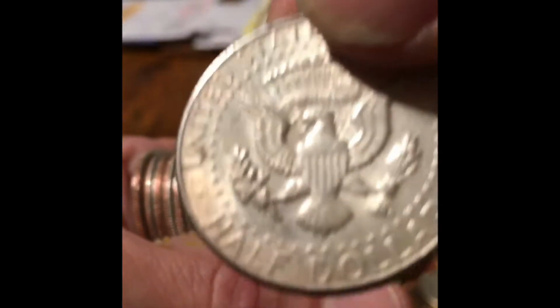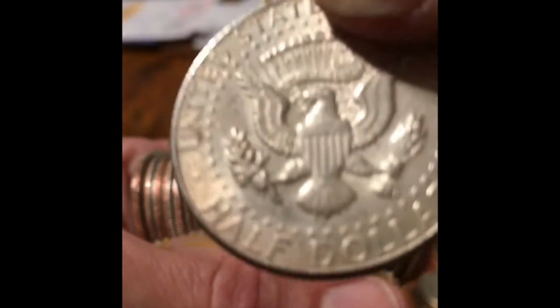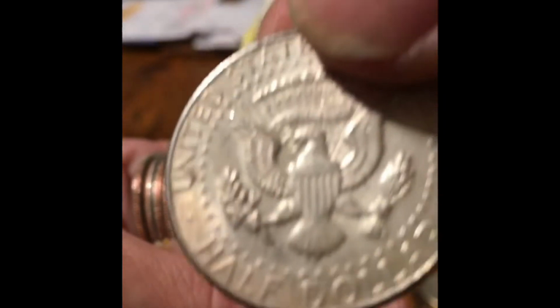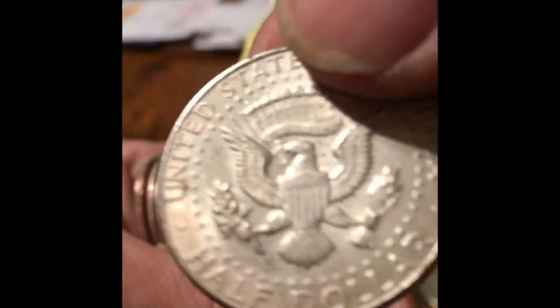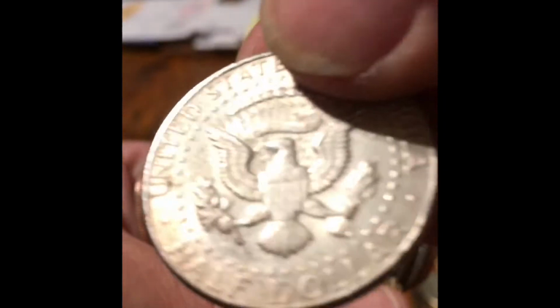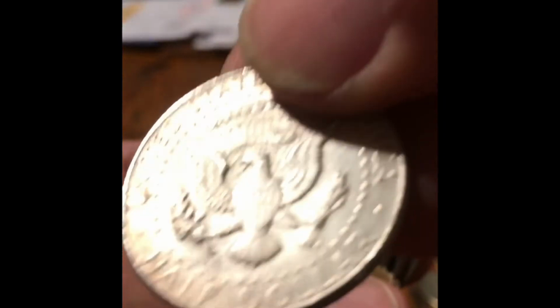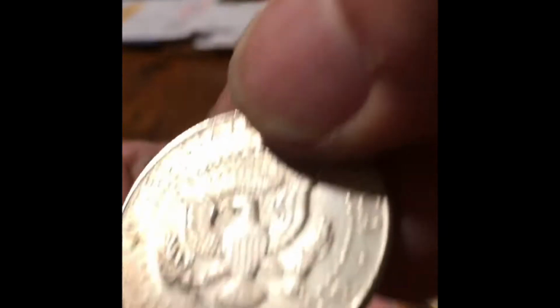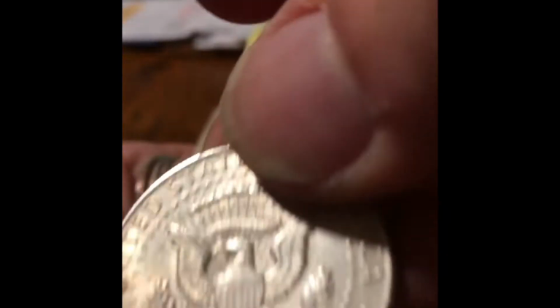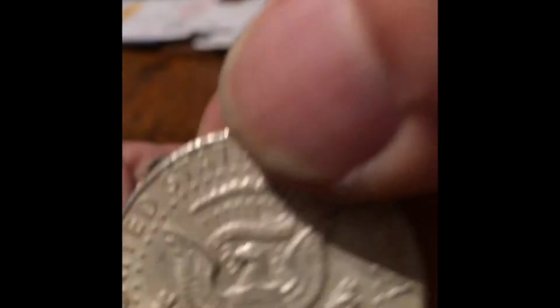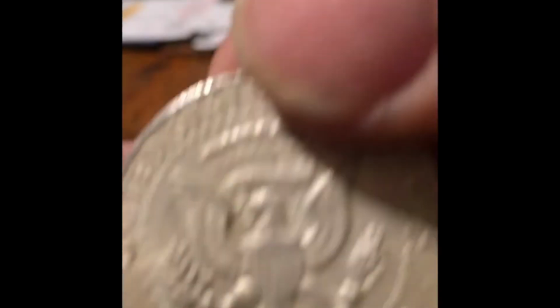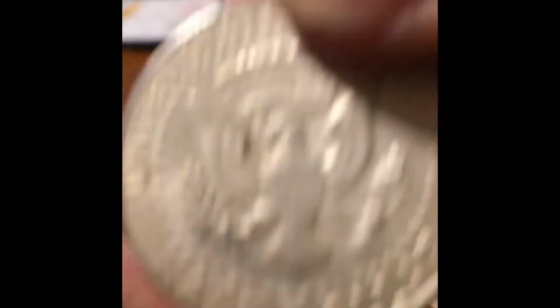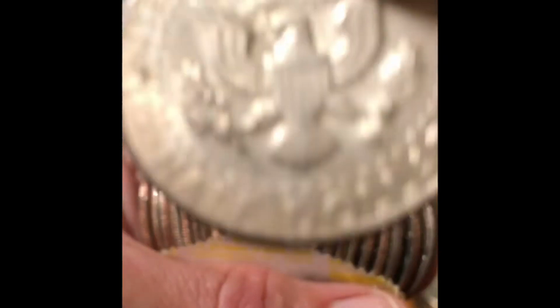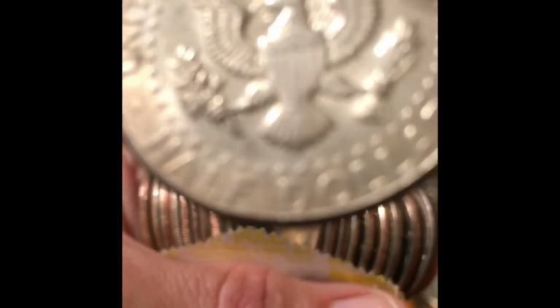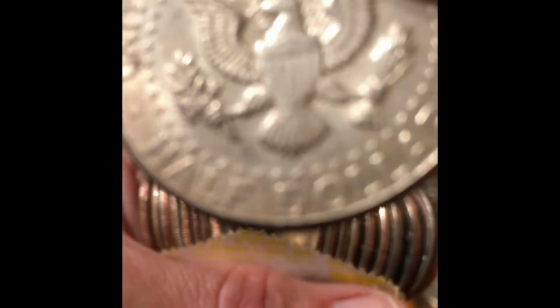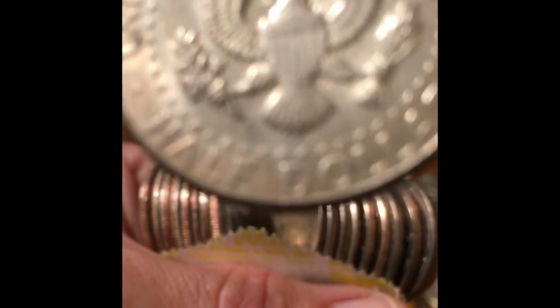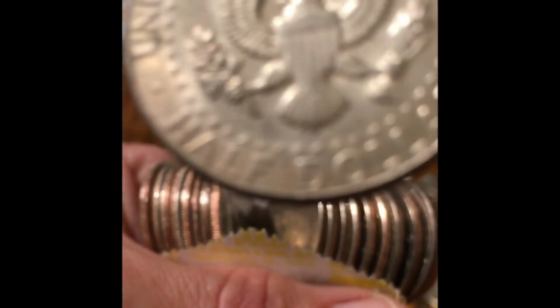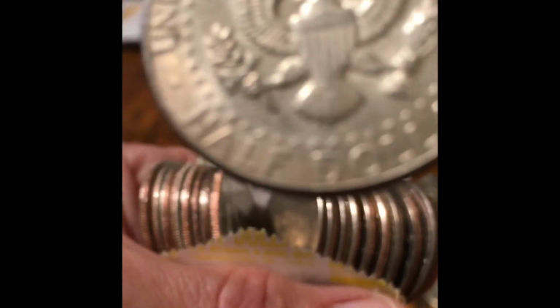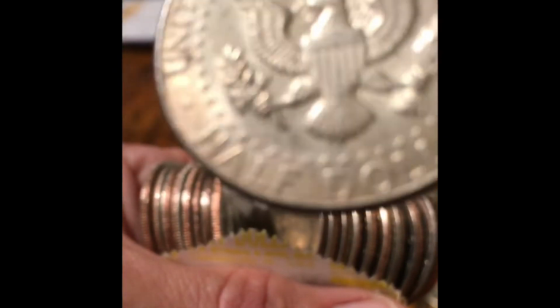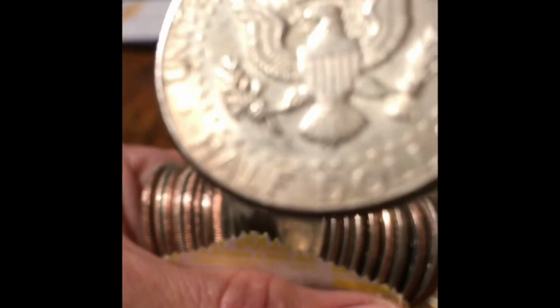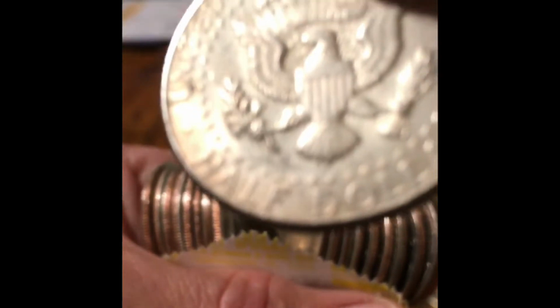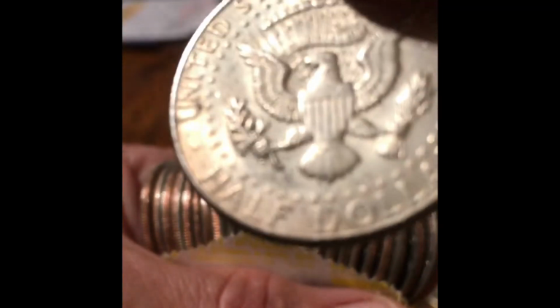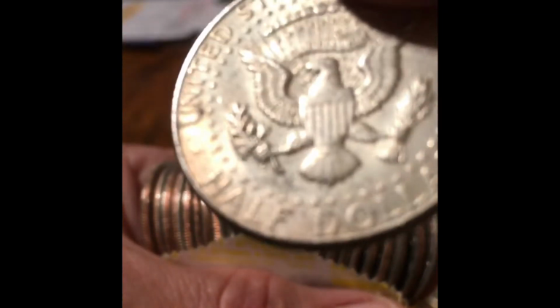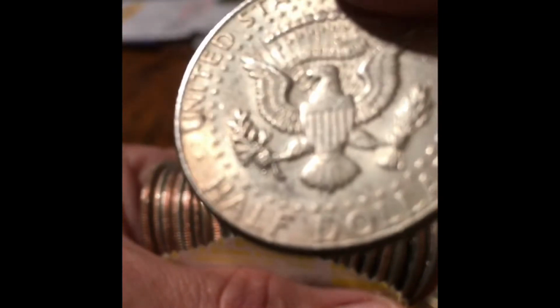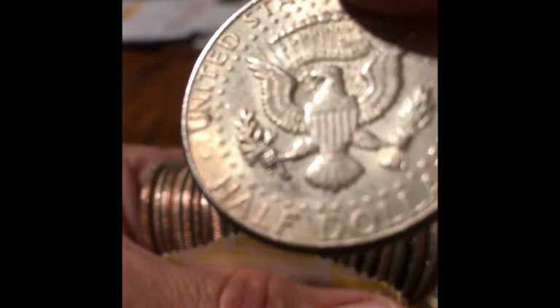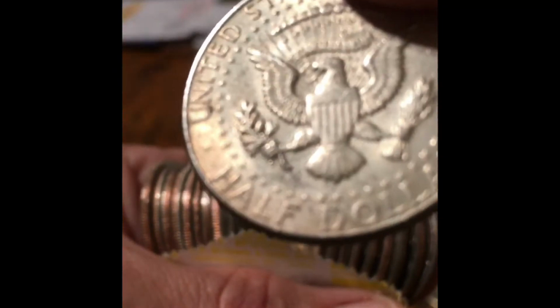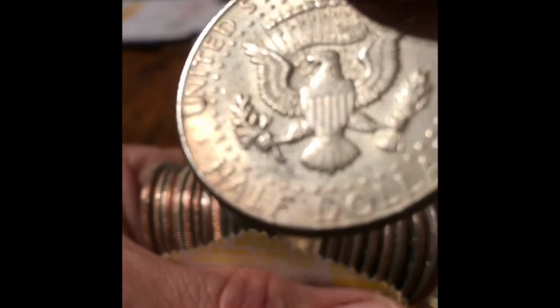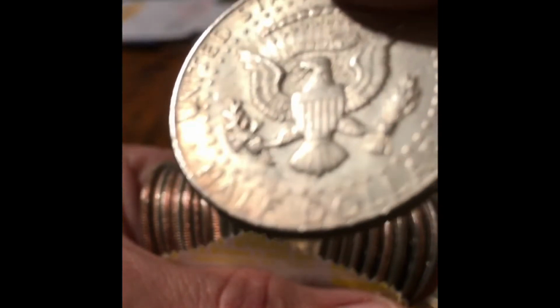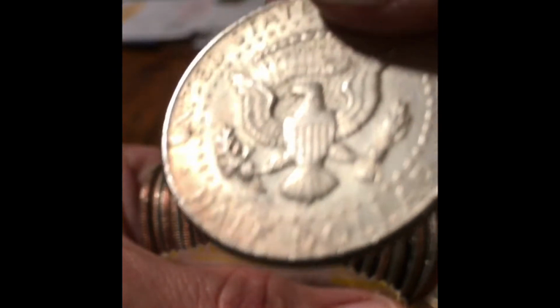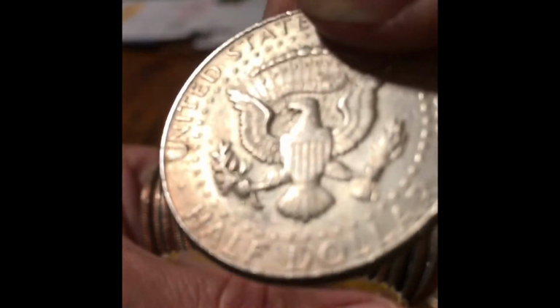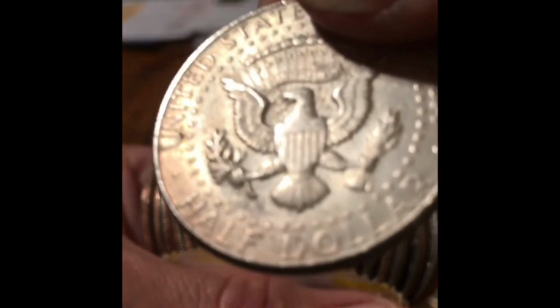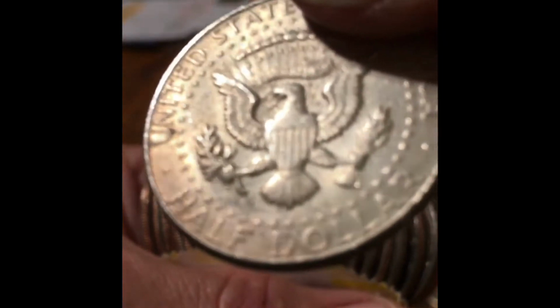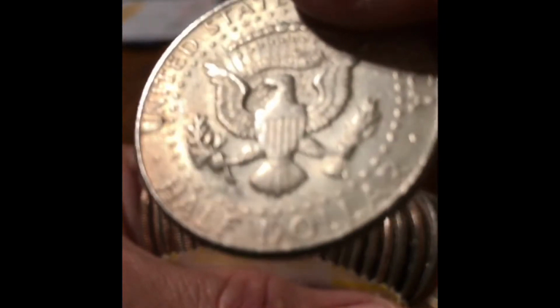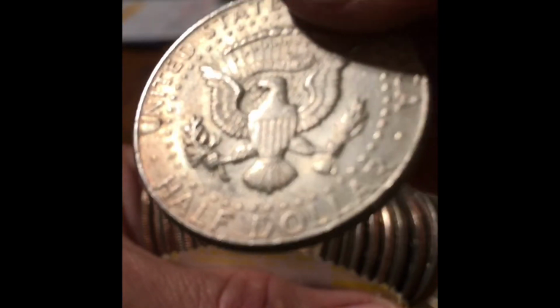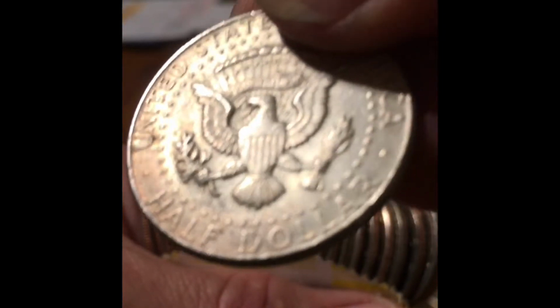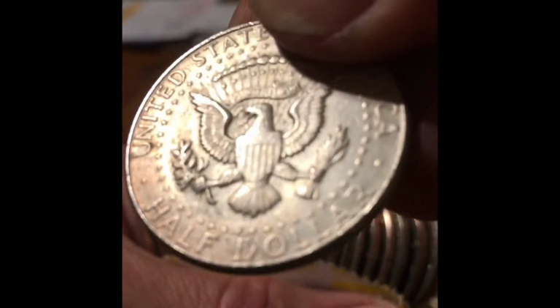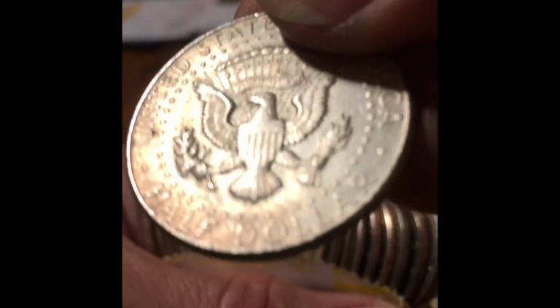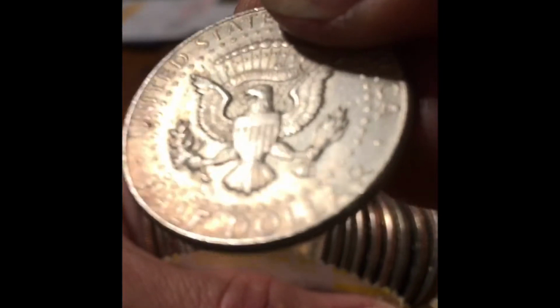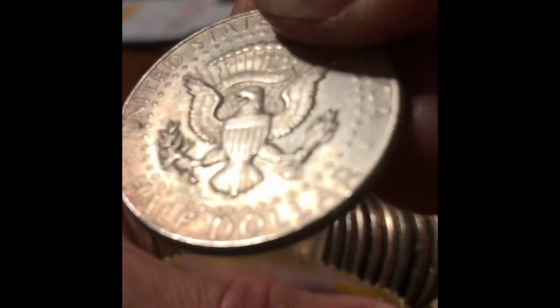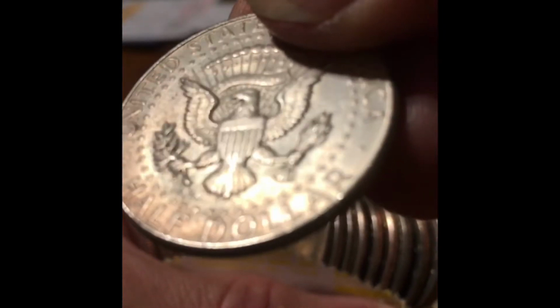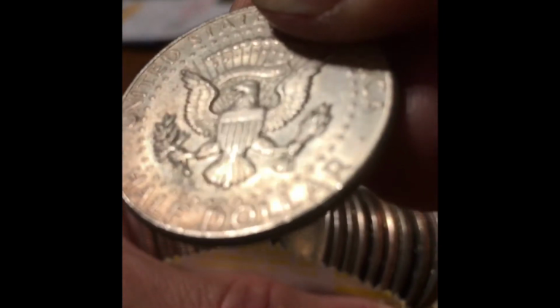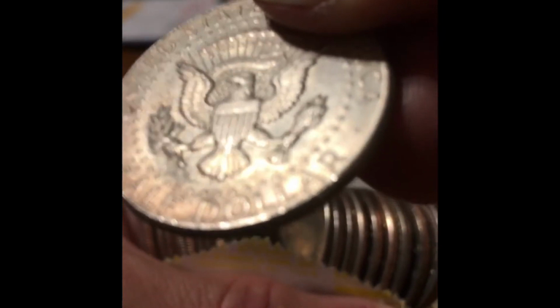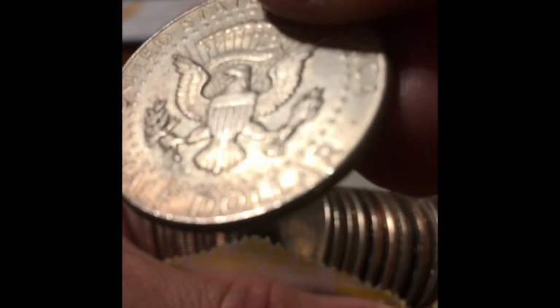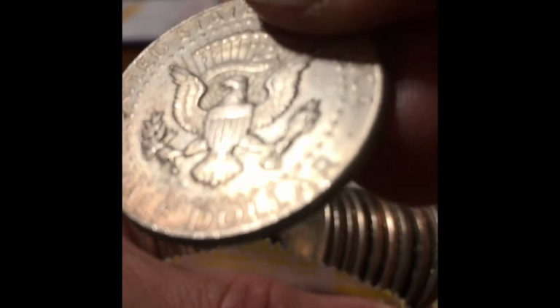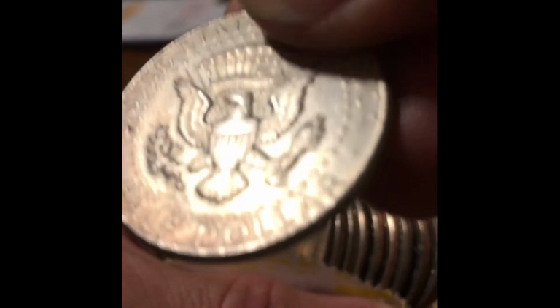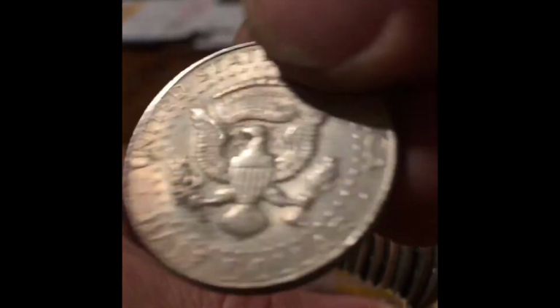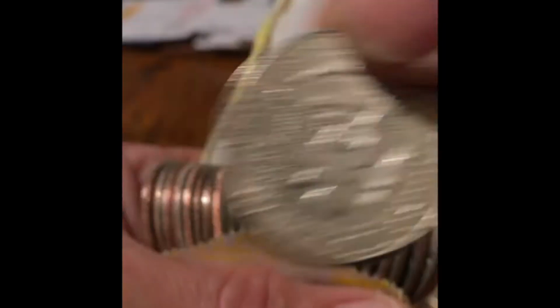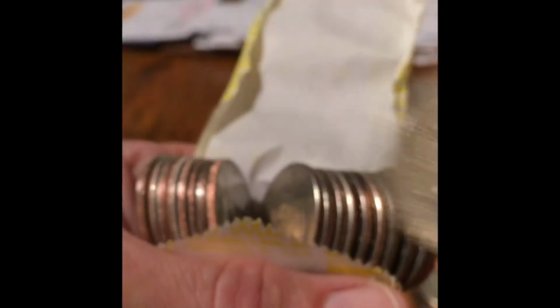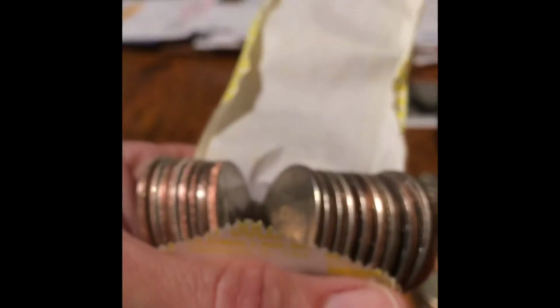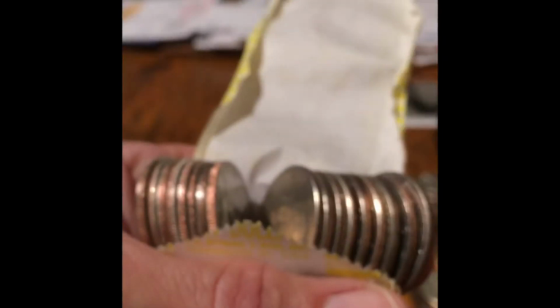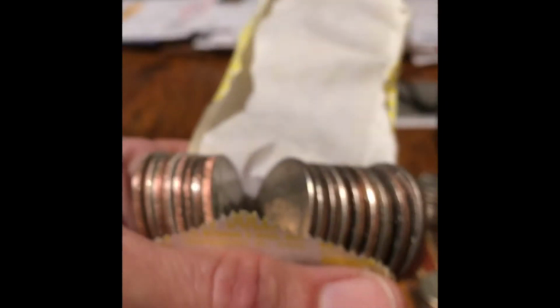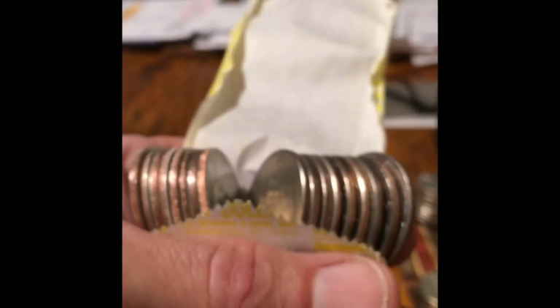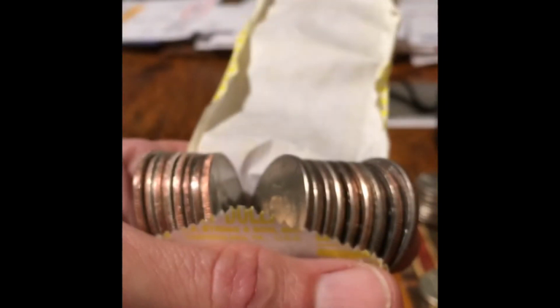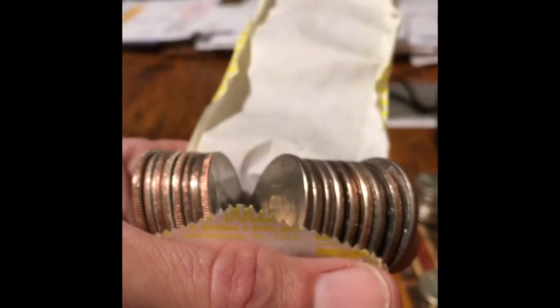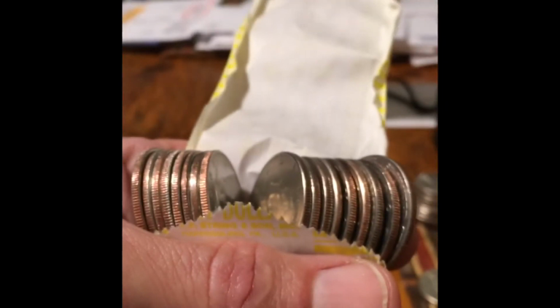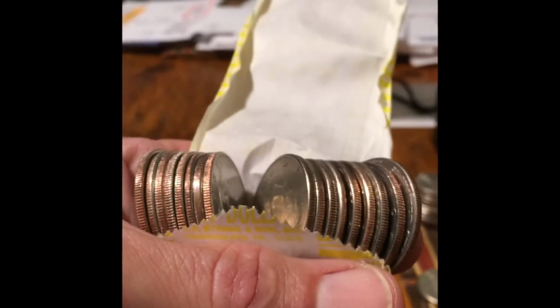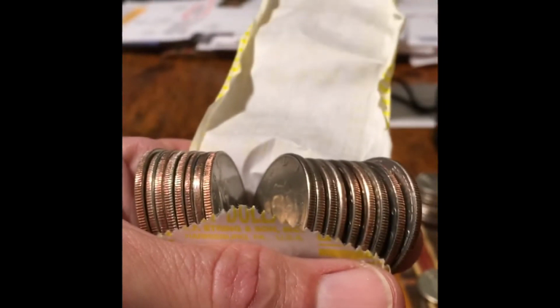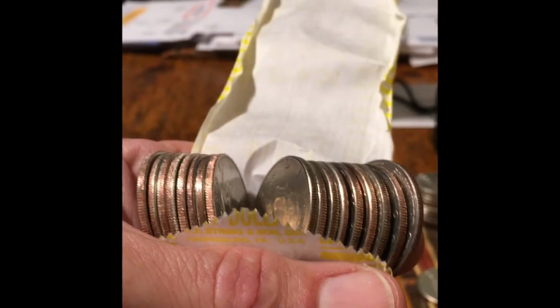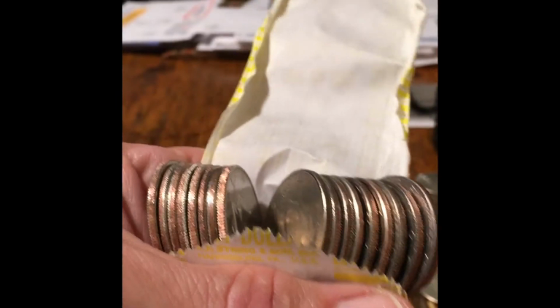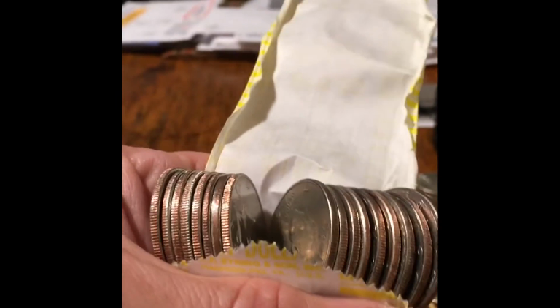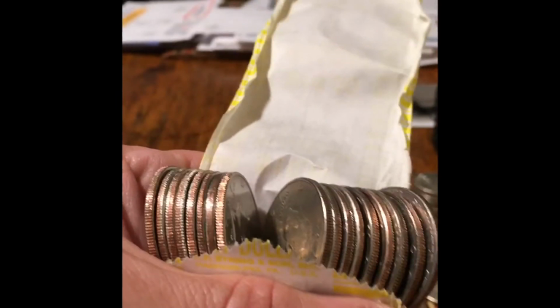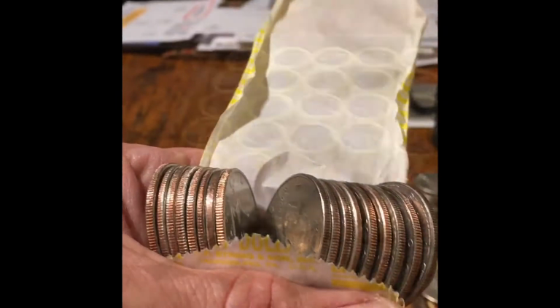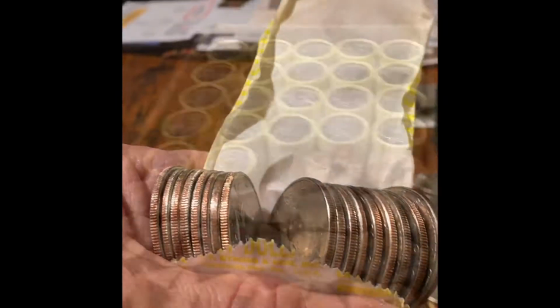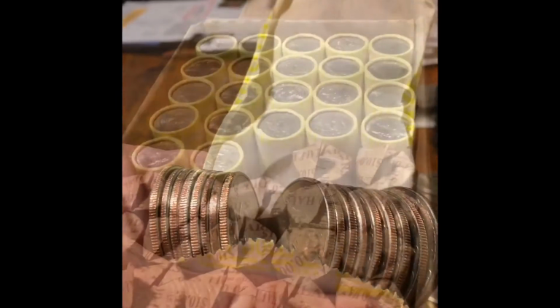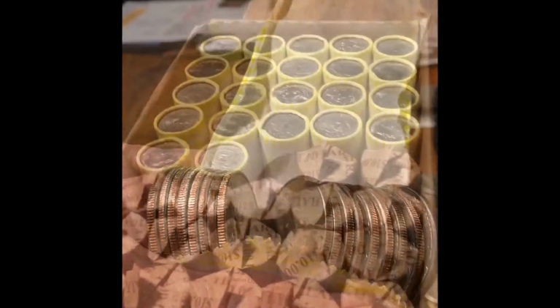There are two 90%ers in this box — a Benji and a 64 Philadelphia. Sandwich right there.